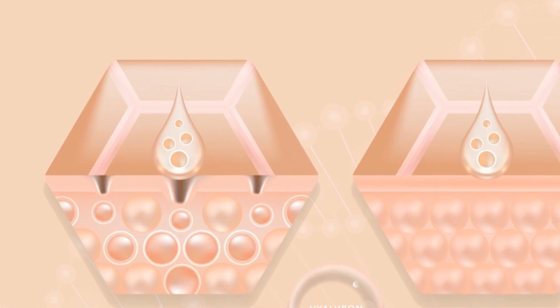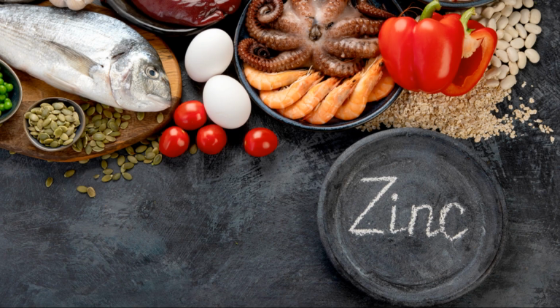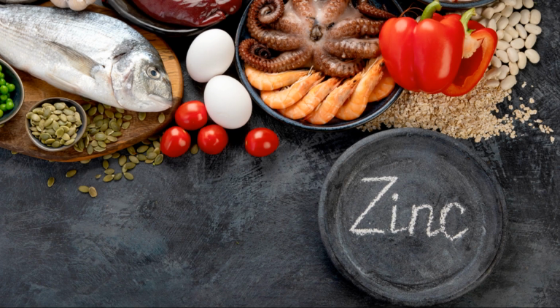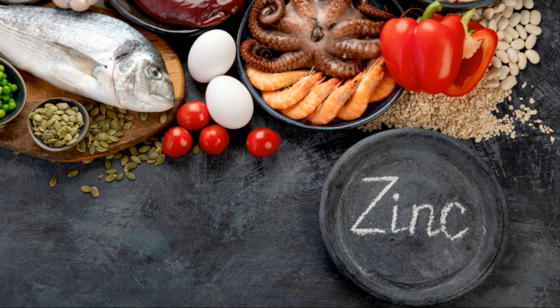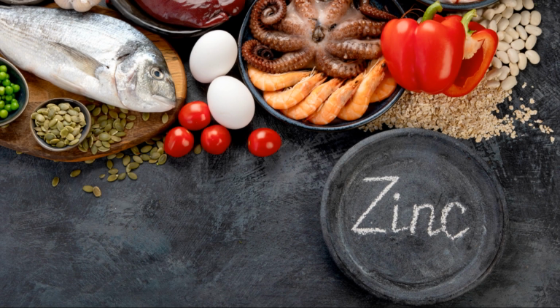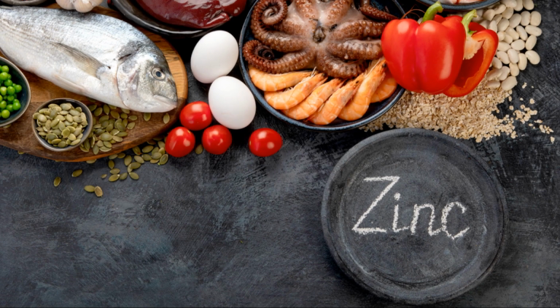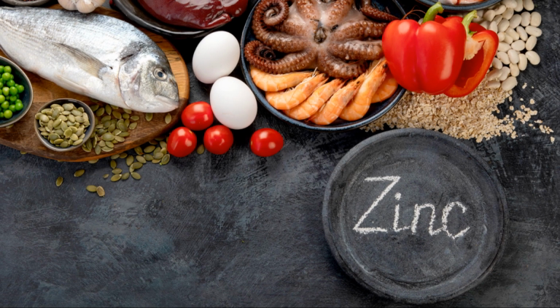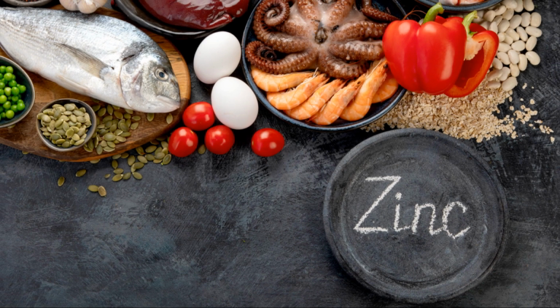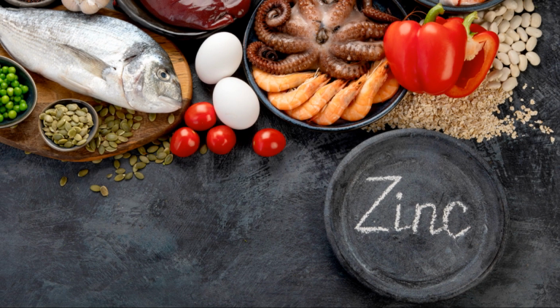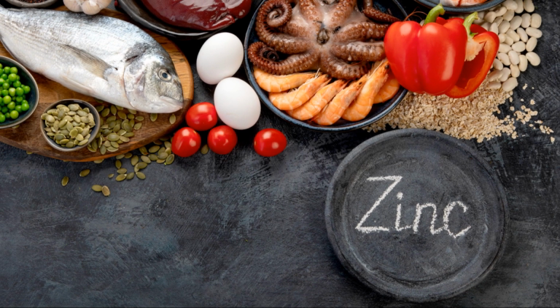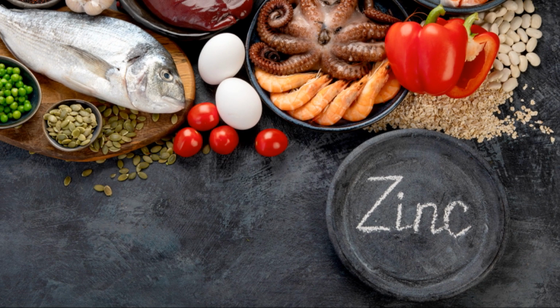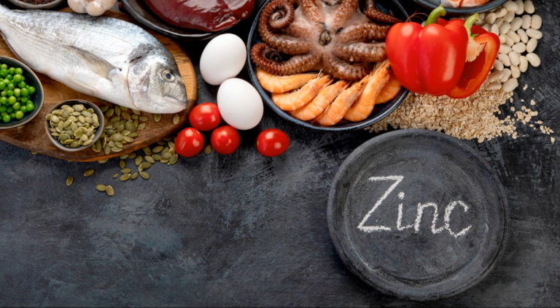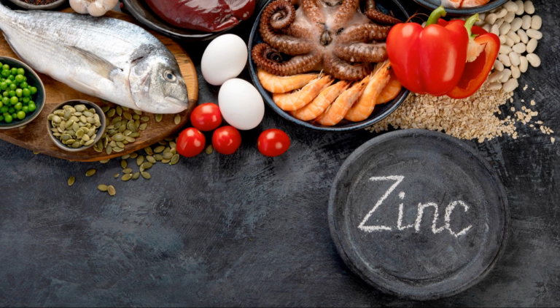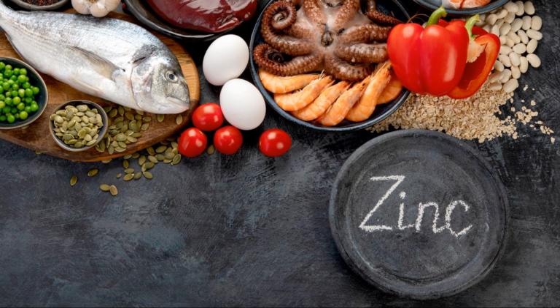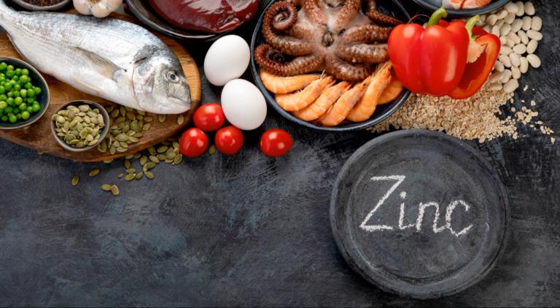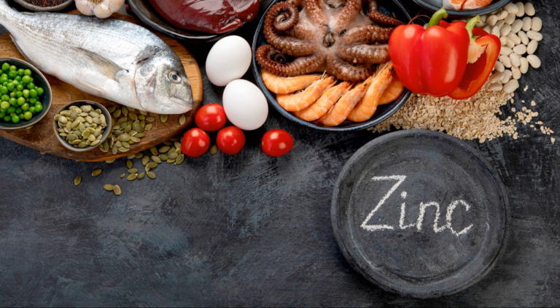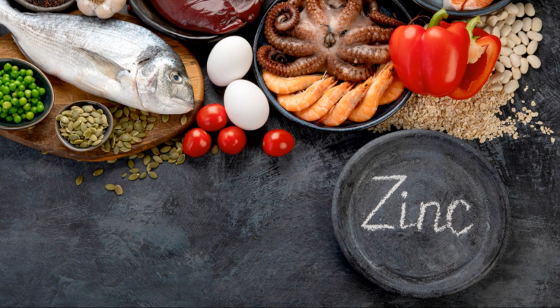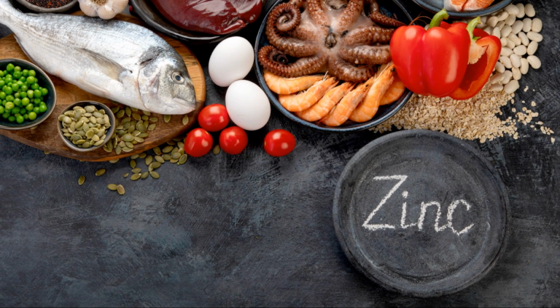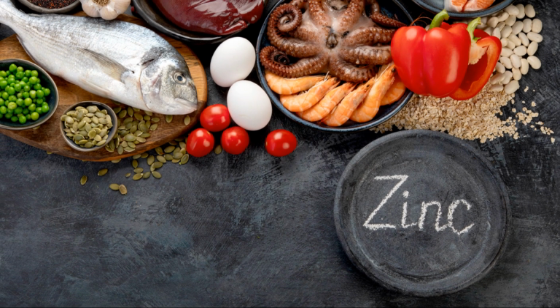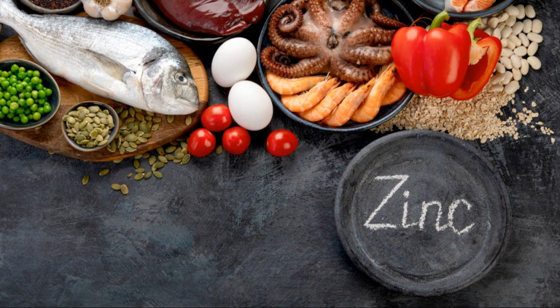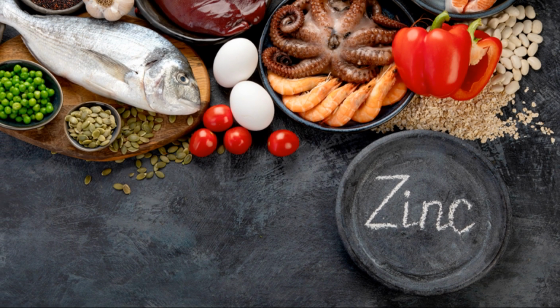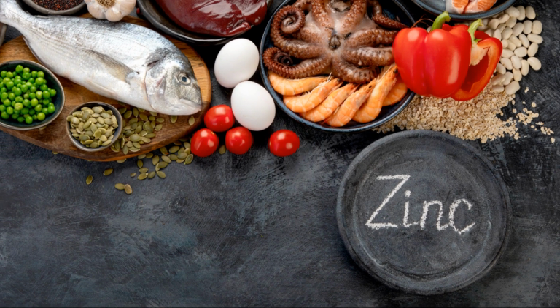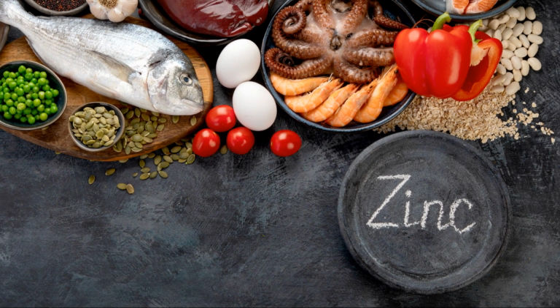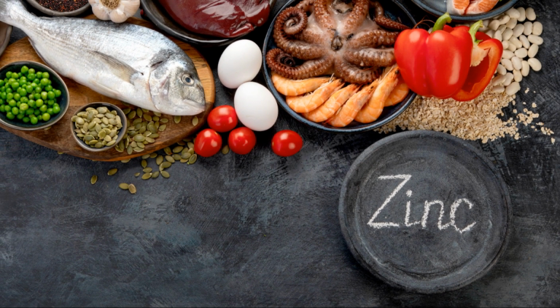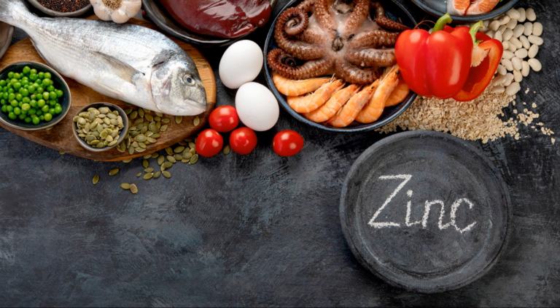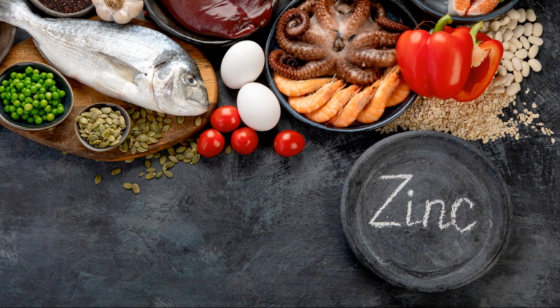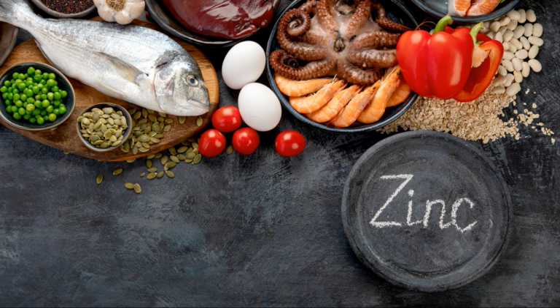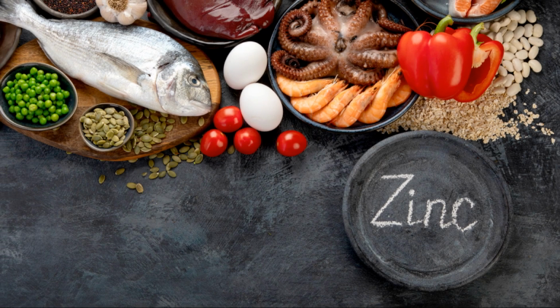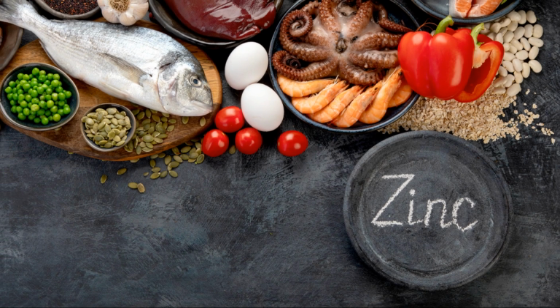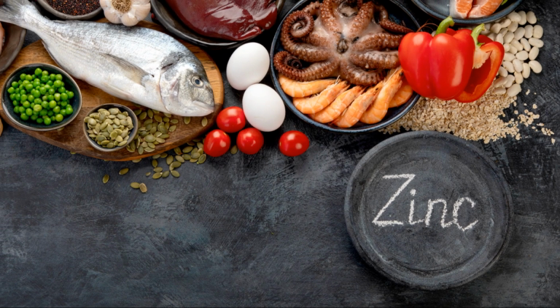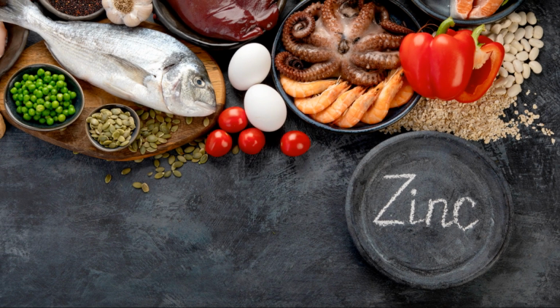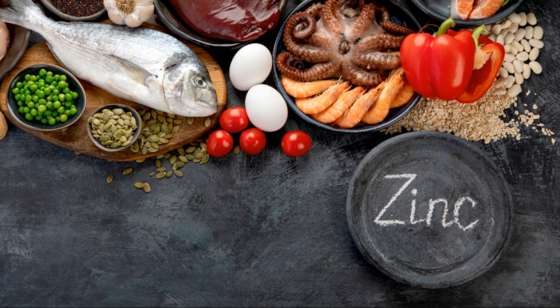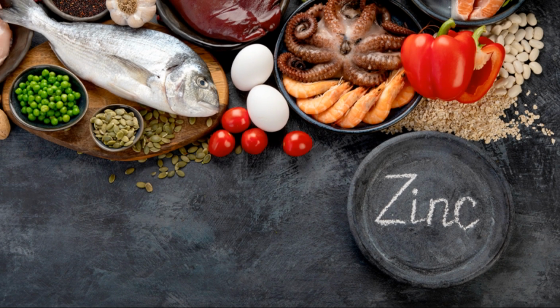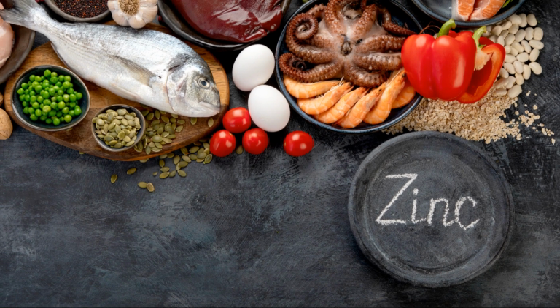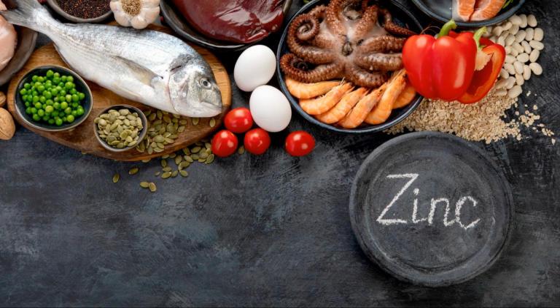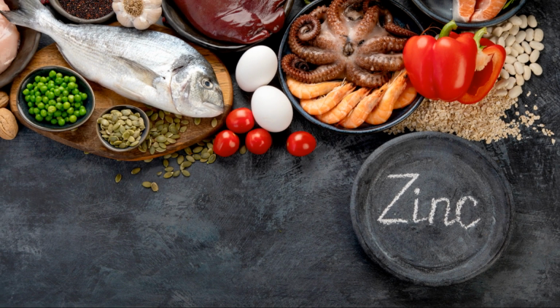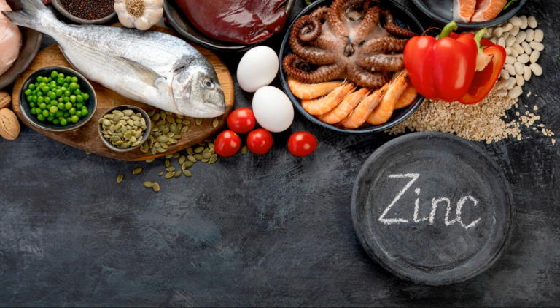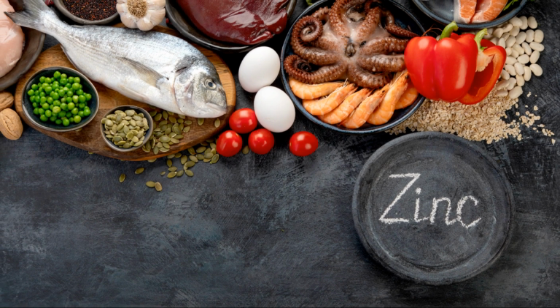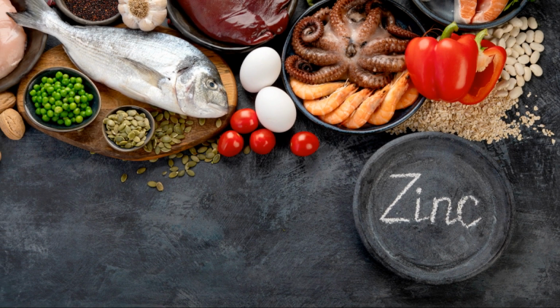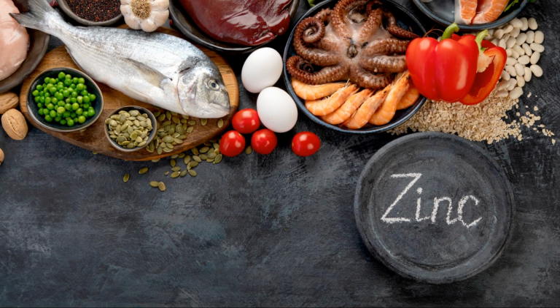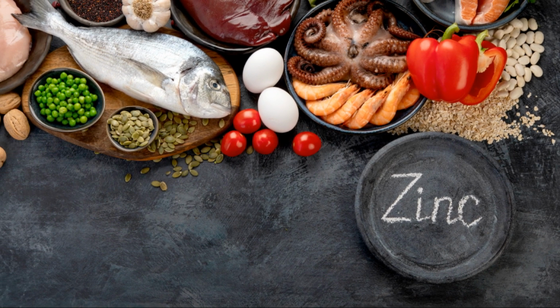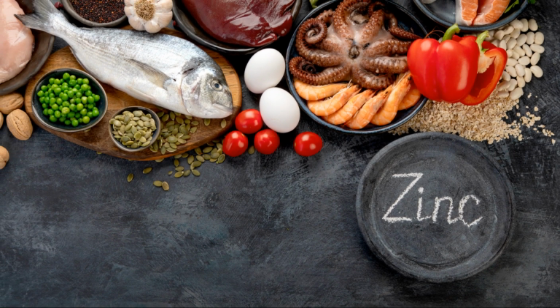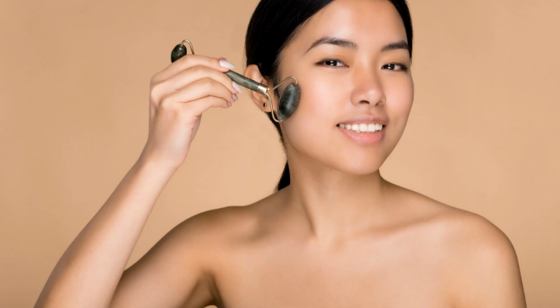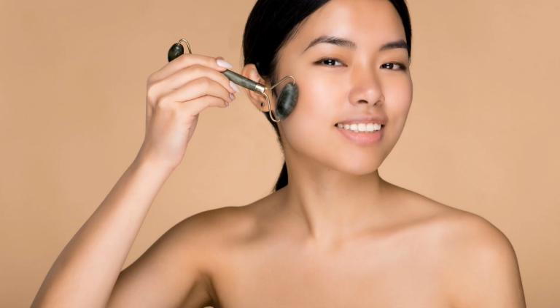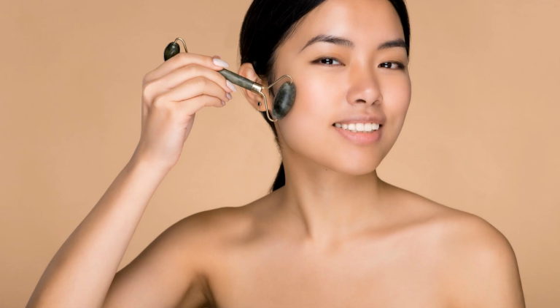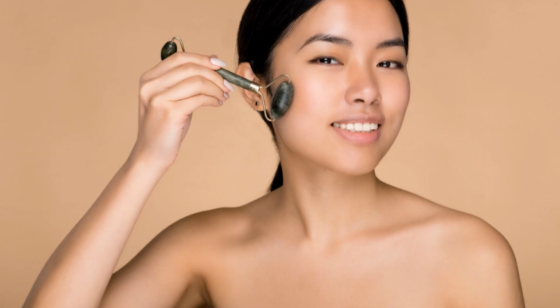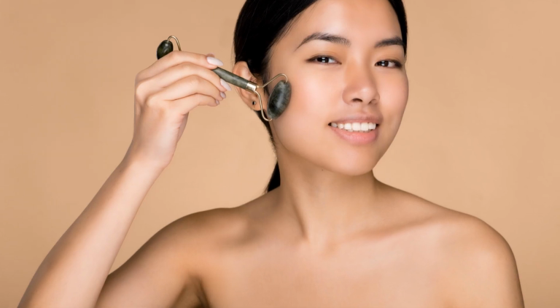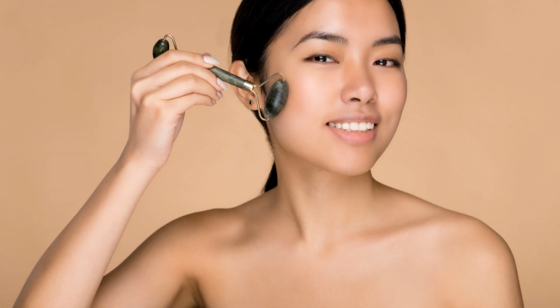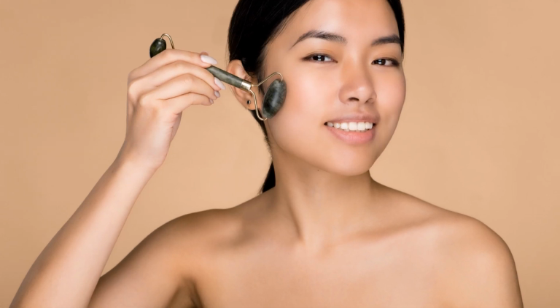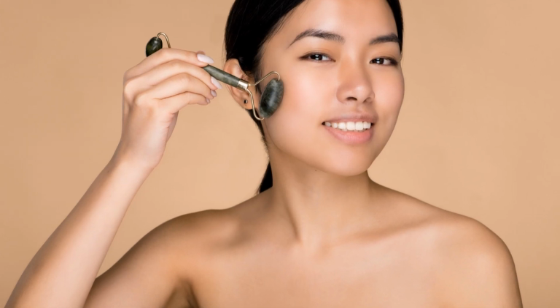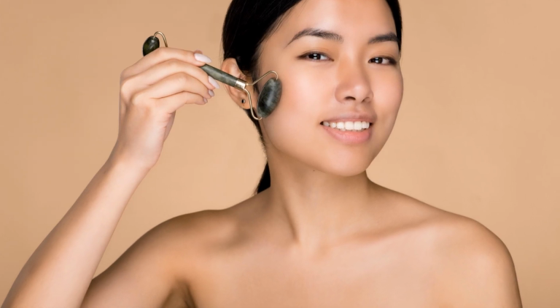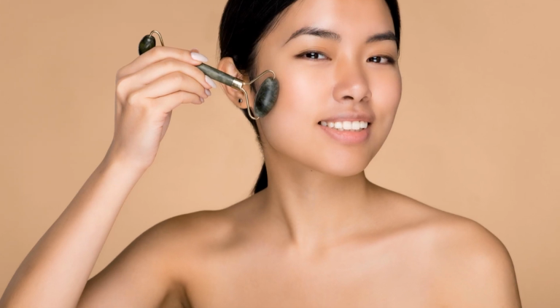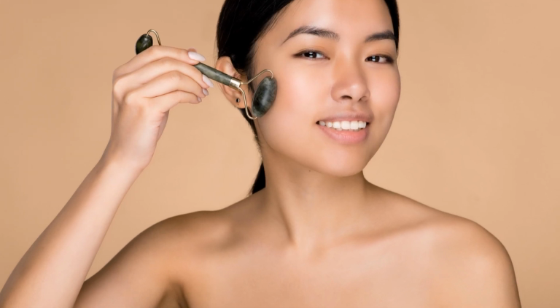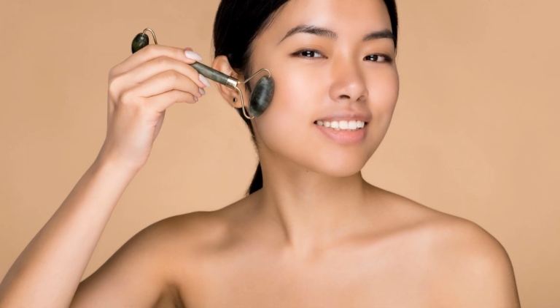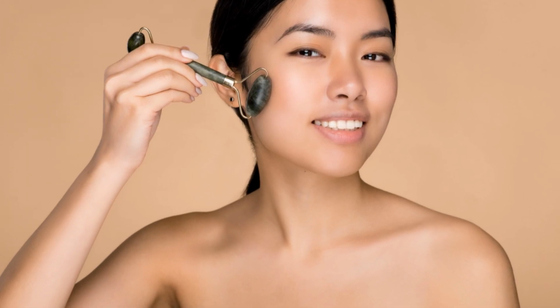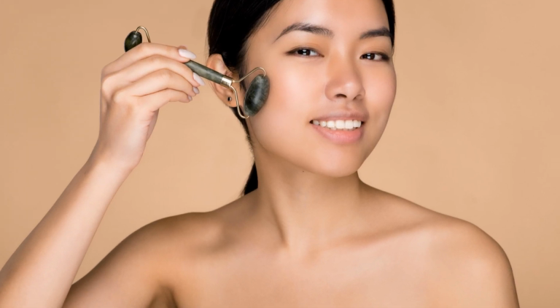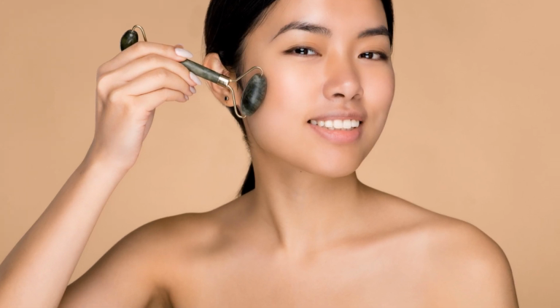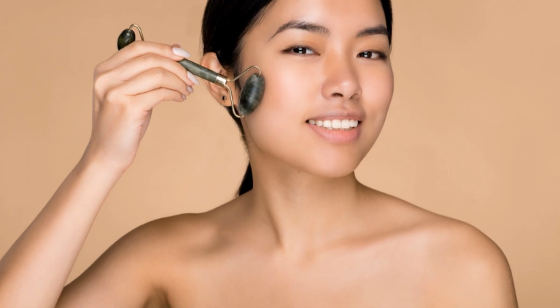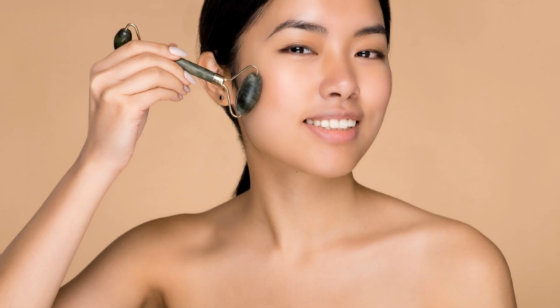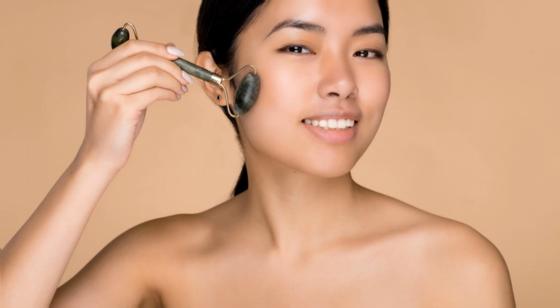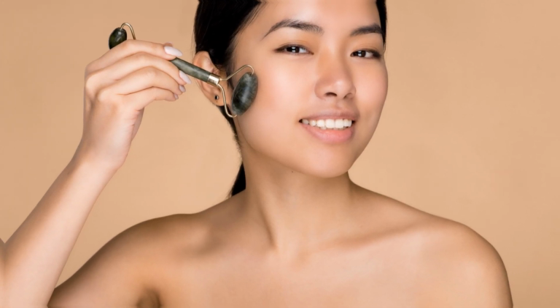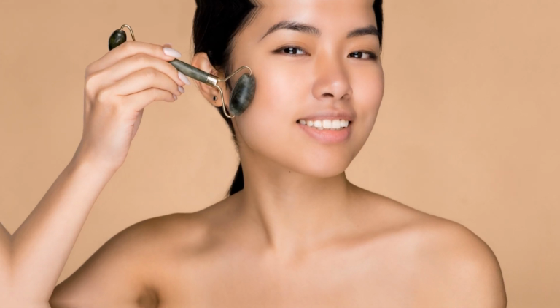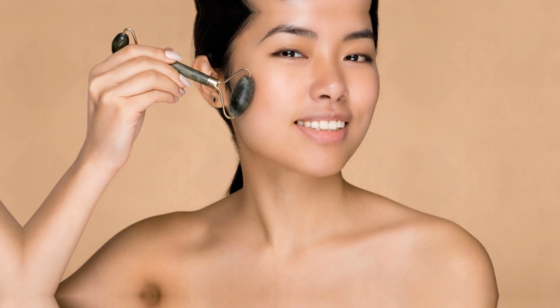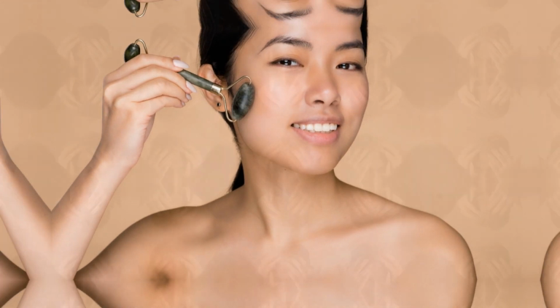So, if you're battling breakouts, don't overlook the power of zinc. It could be the missing piece in your skincare puzzle.